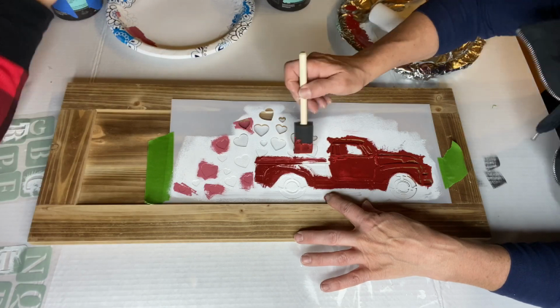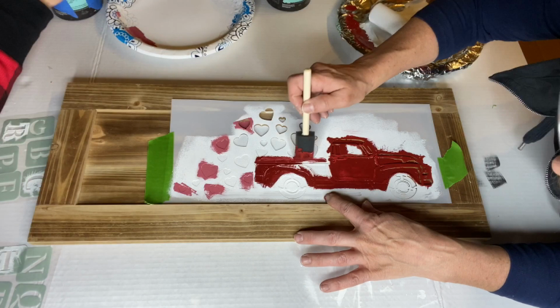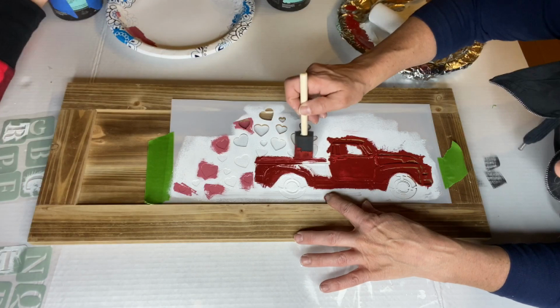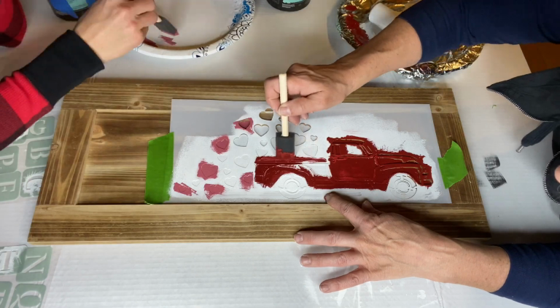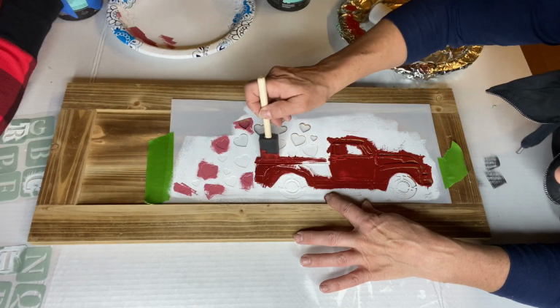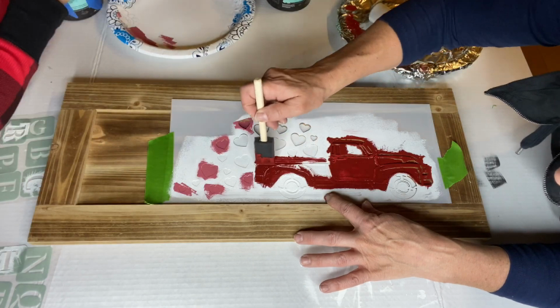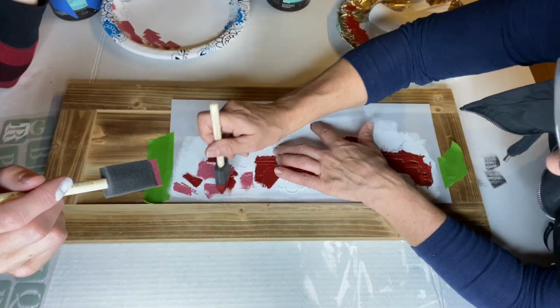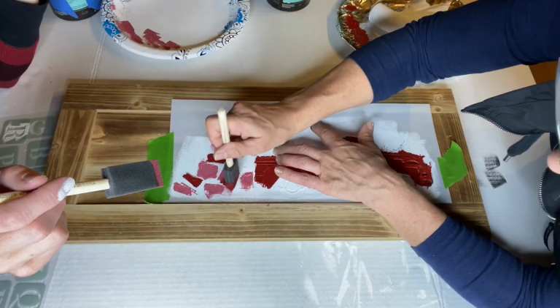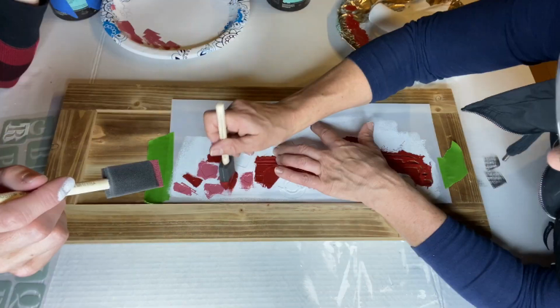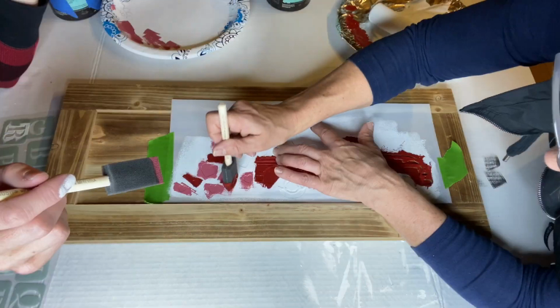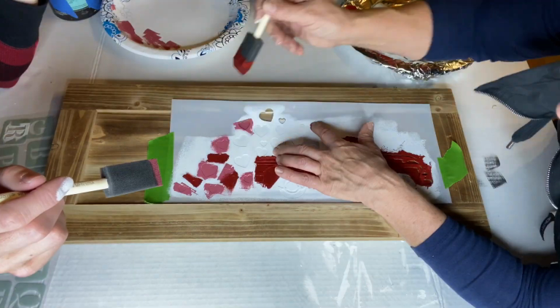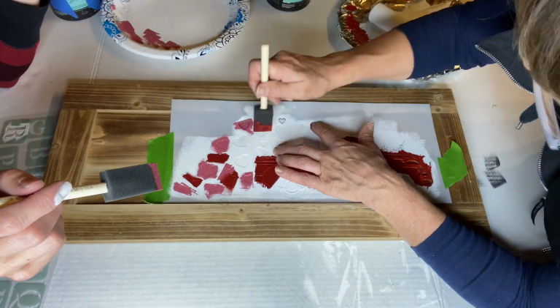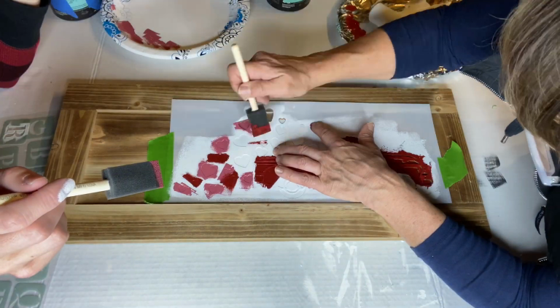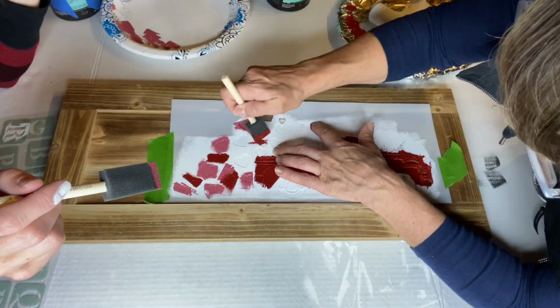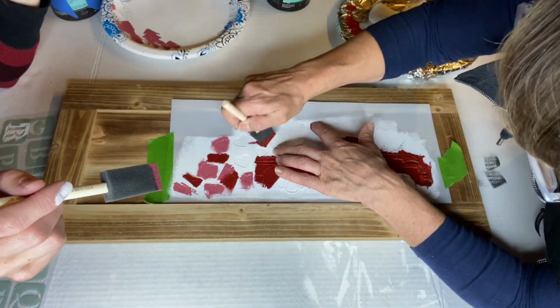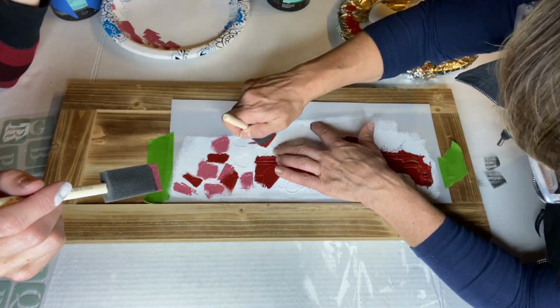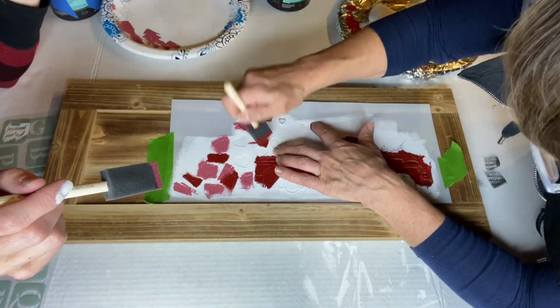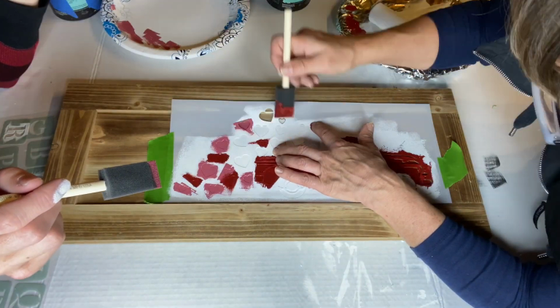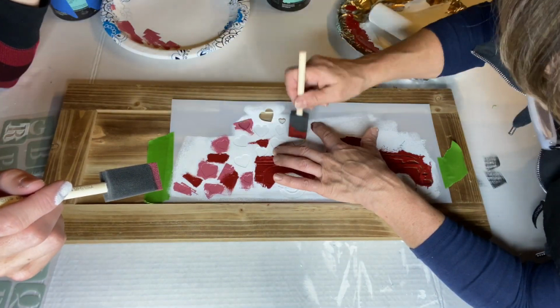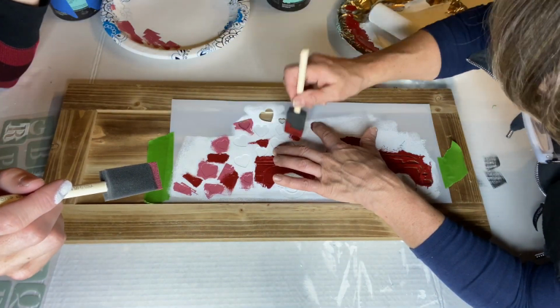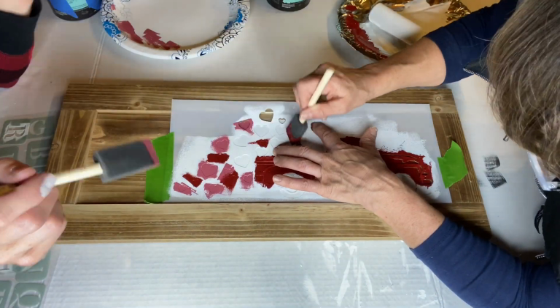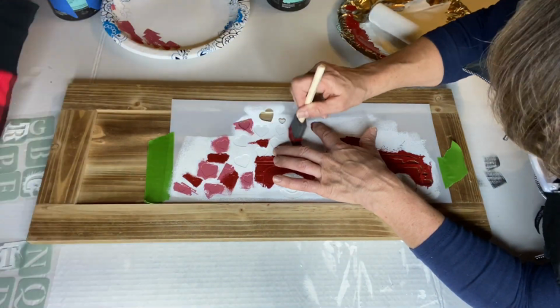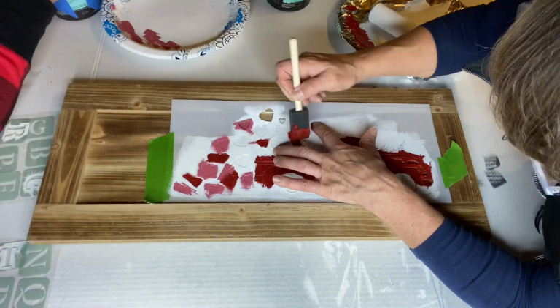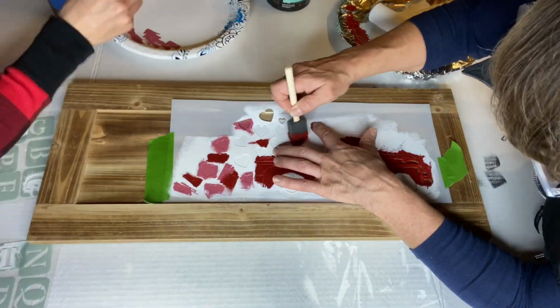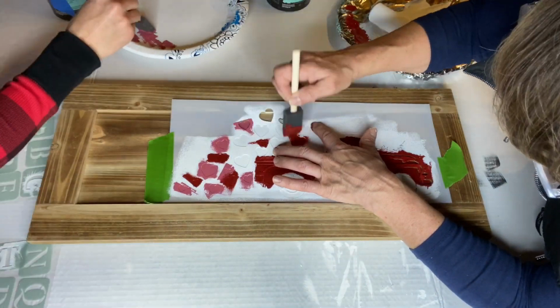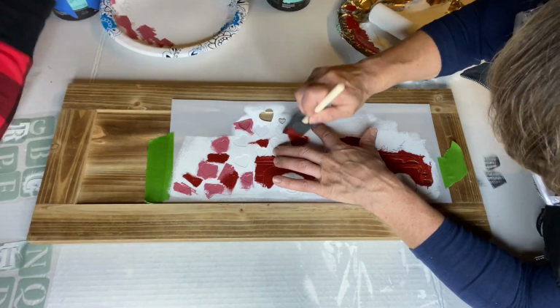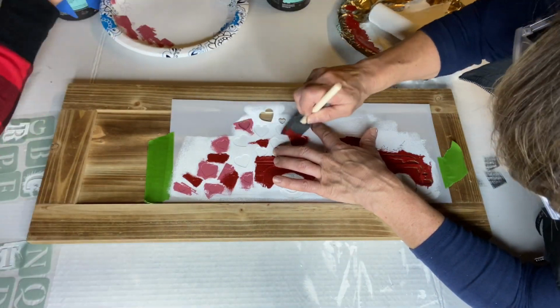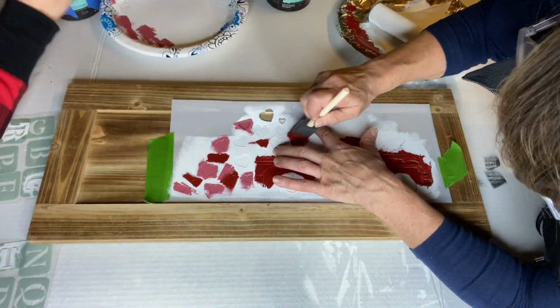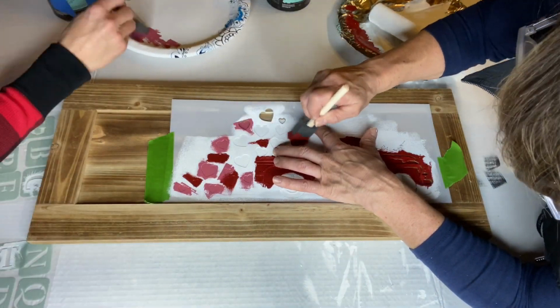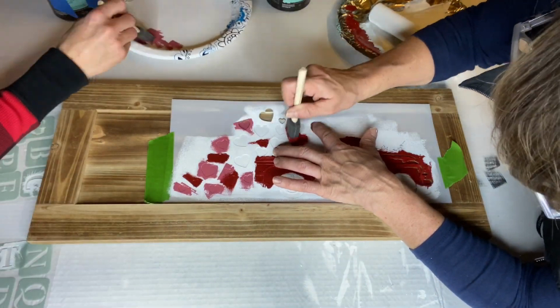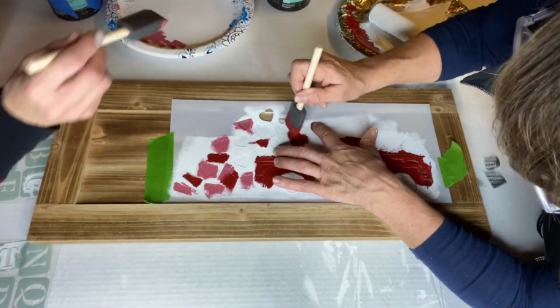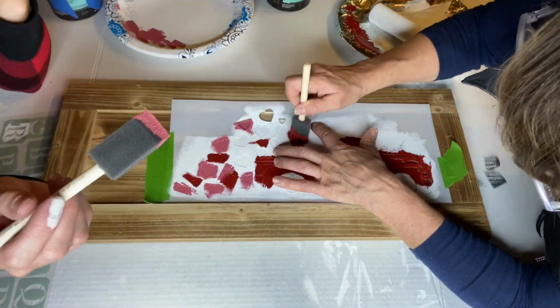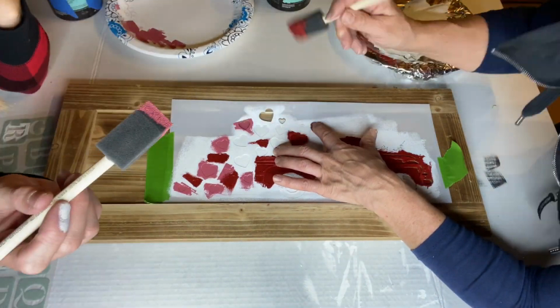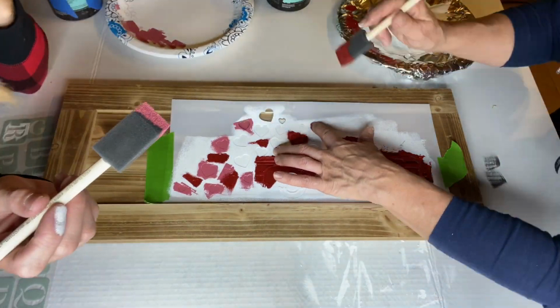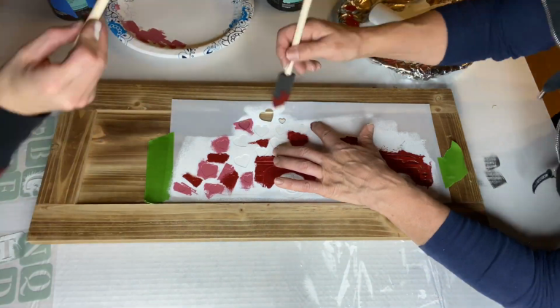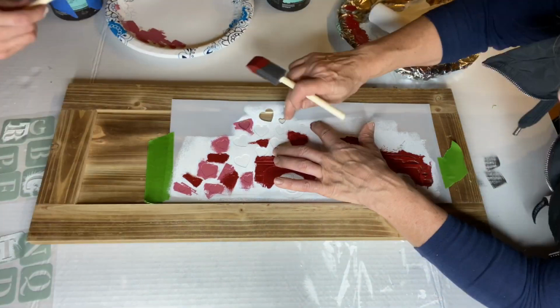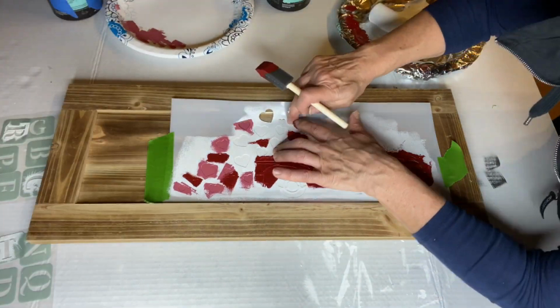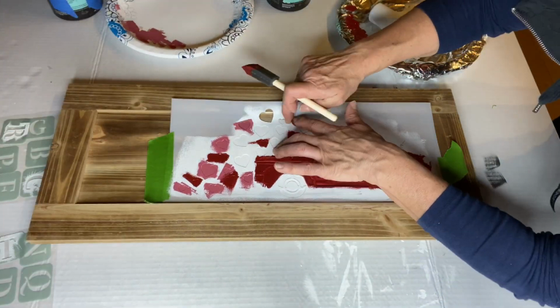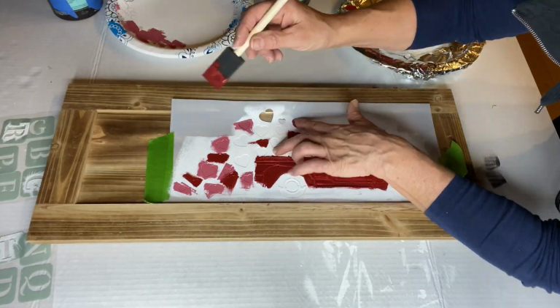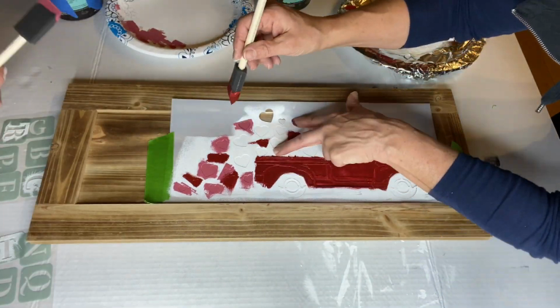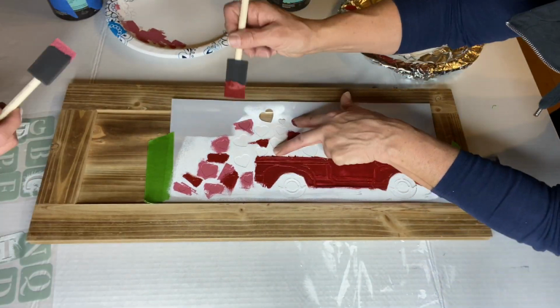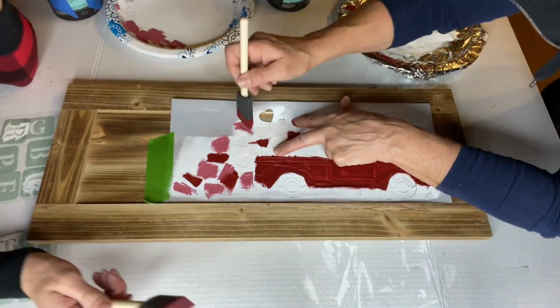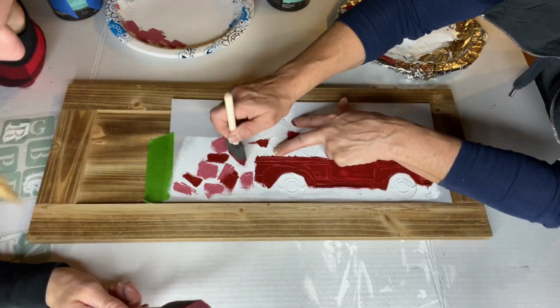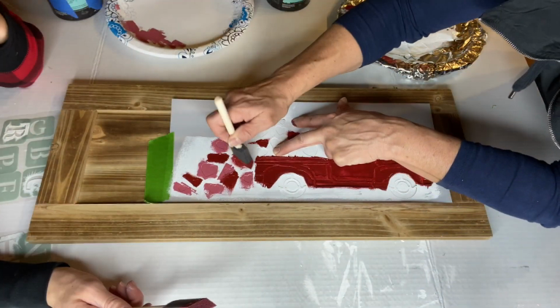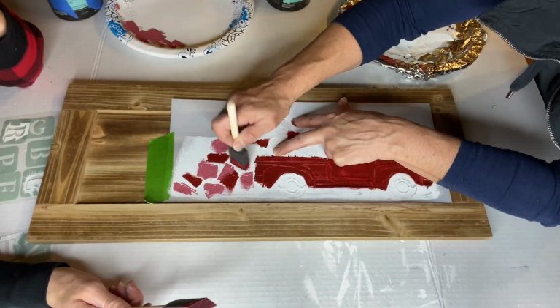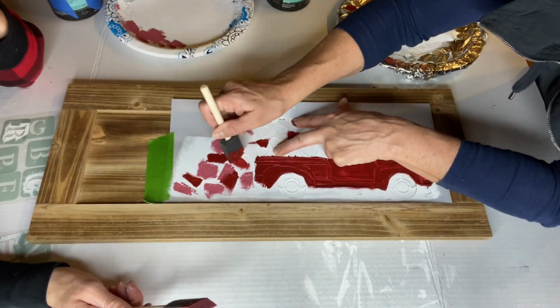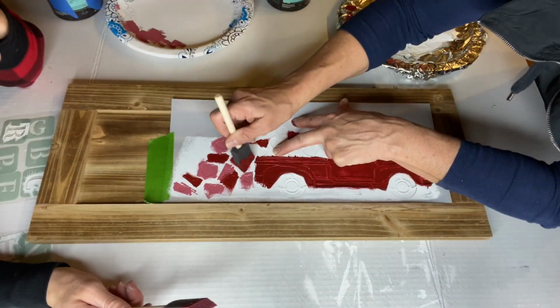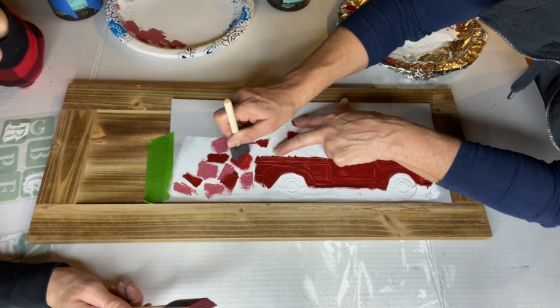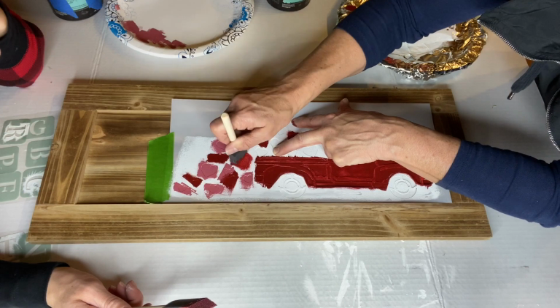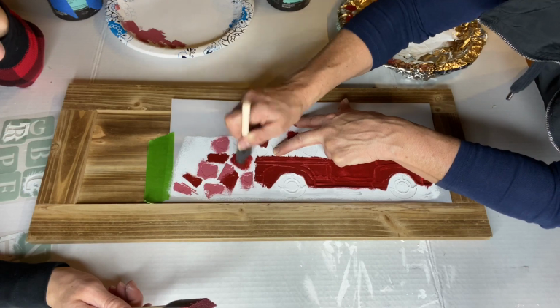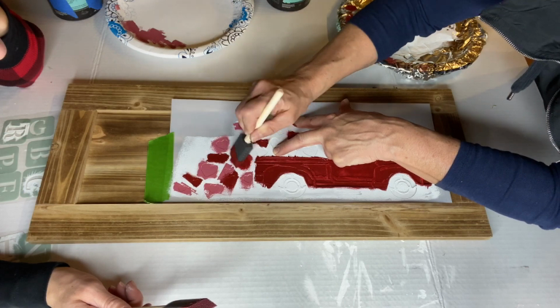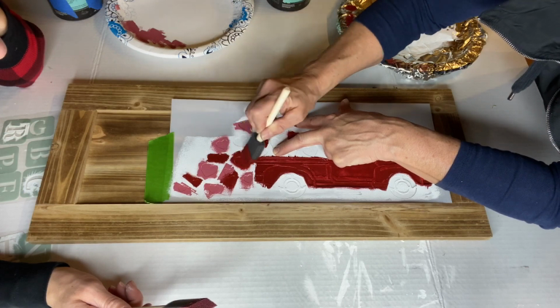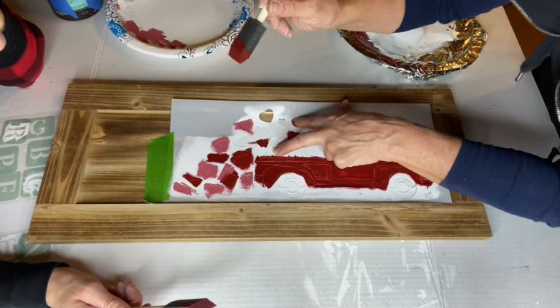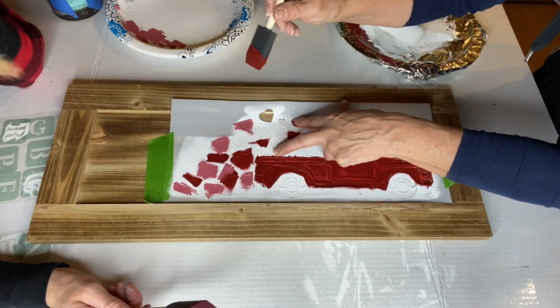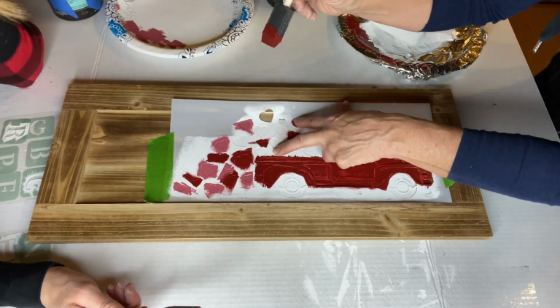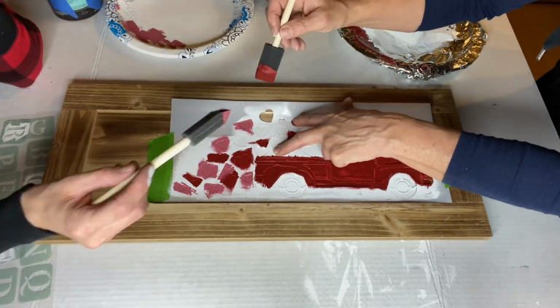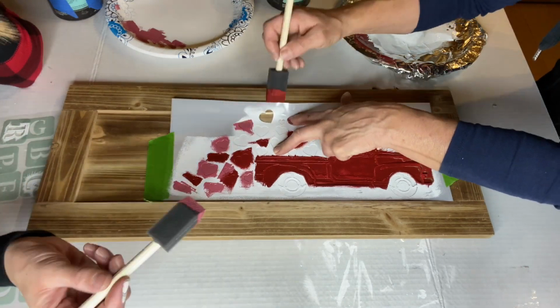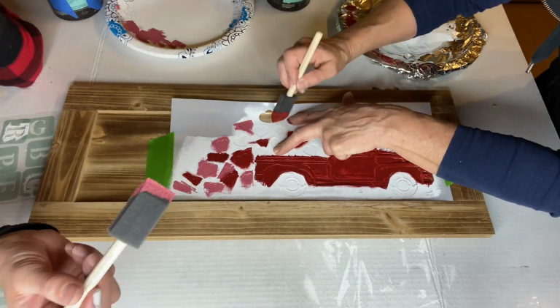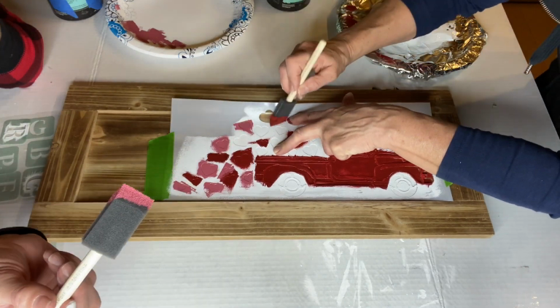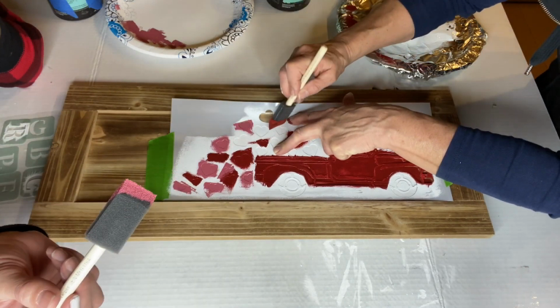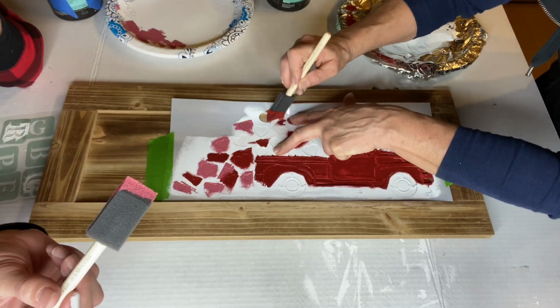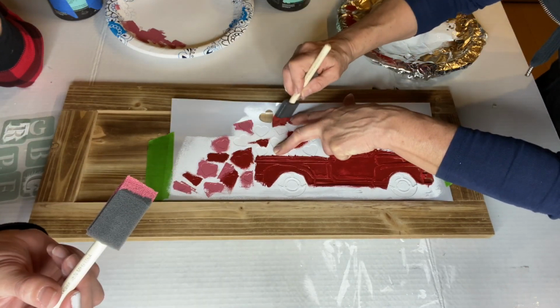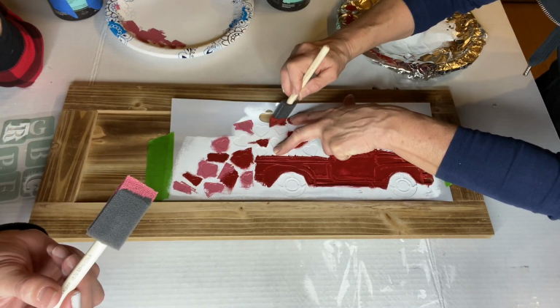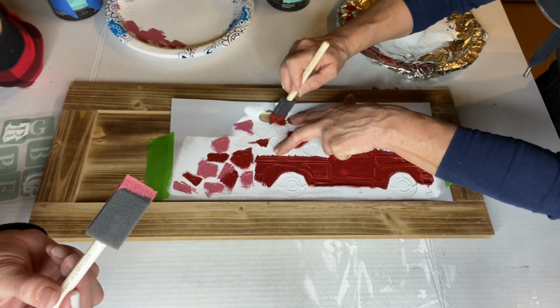With stenciling, you want to do a dabbing motion, and it will keep your image pretty clean.